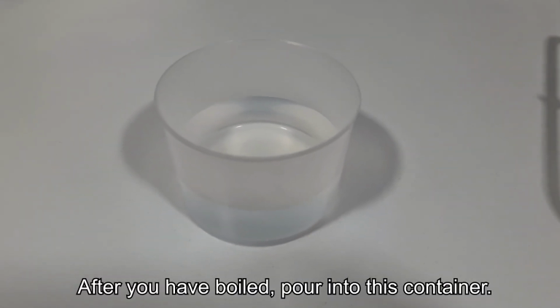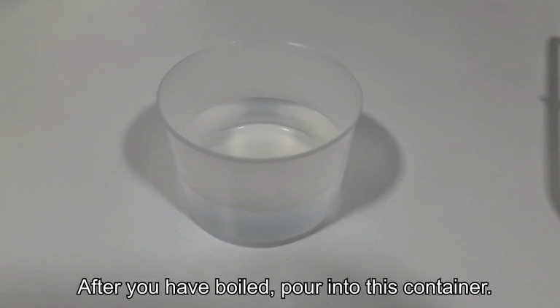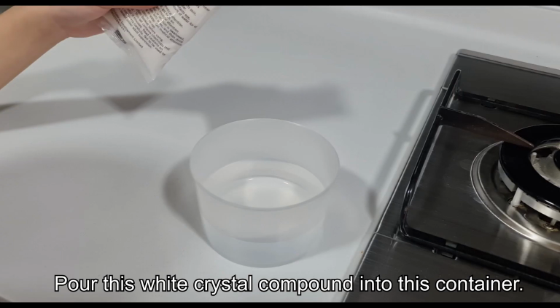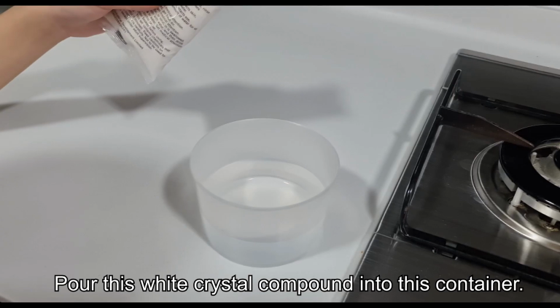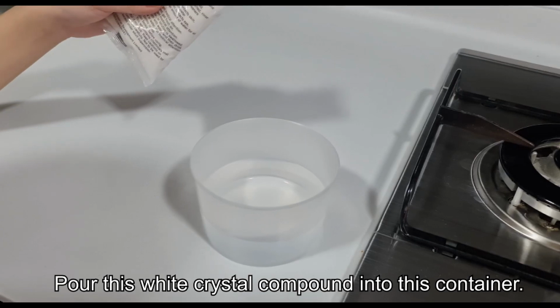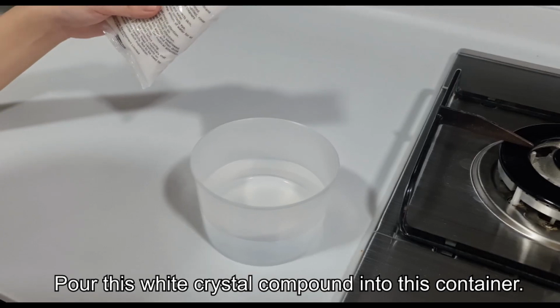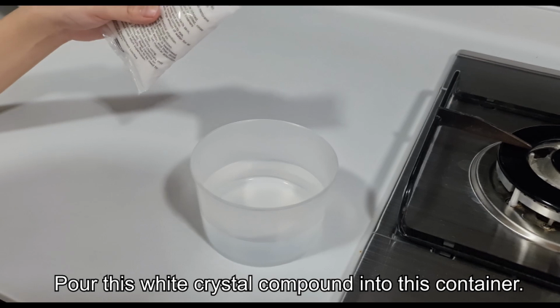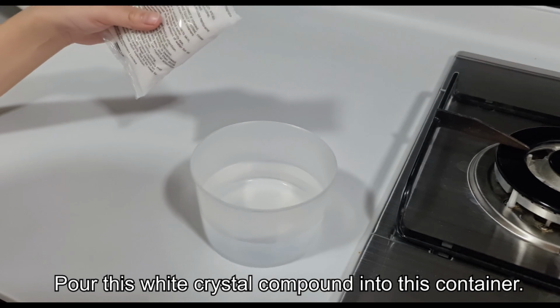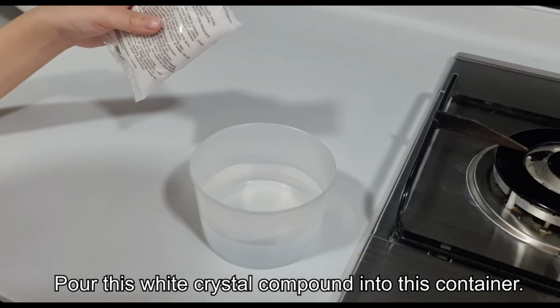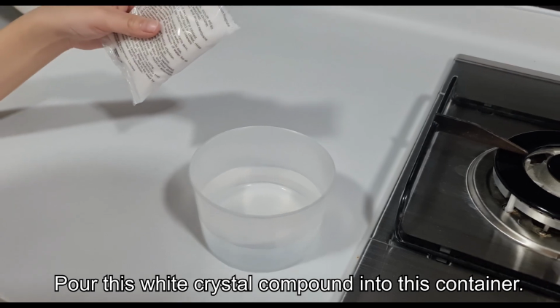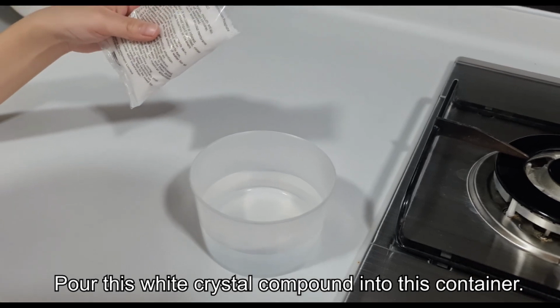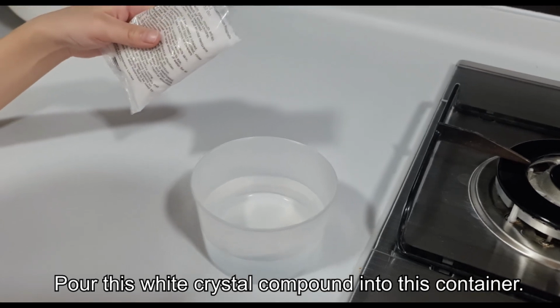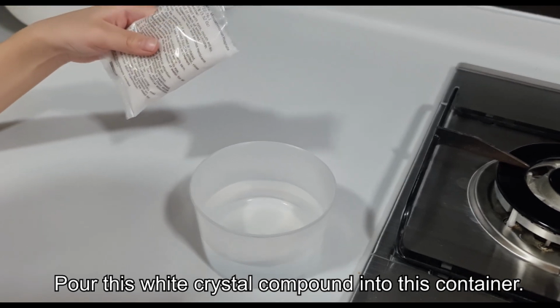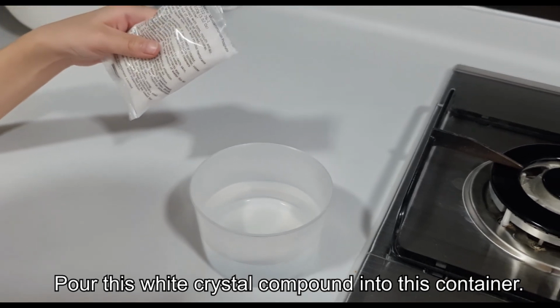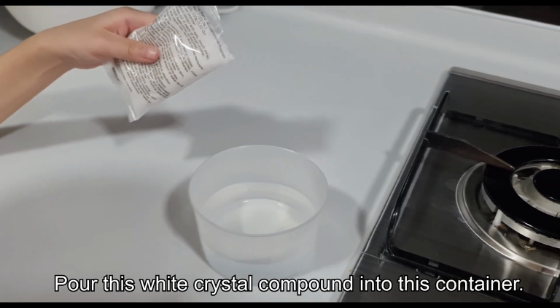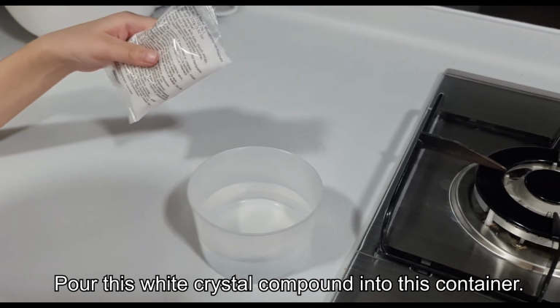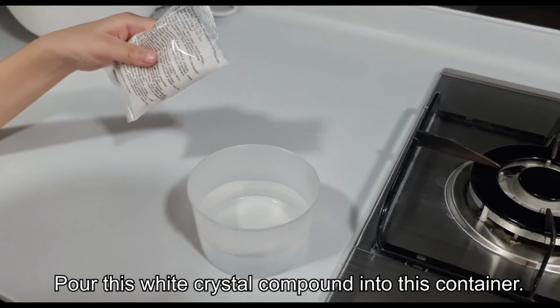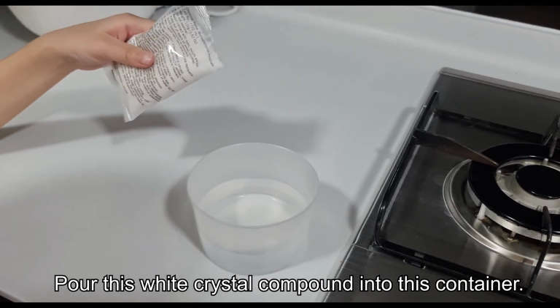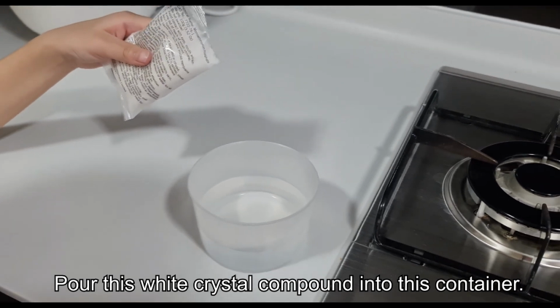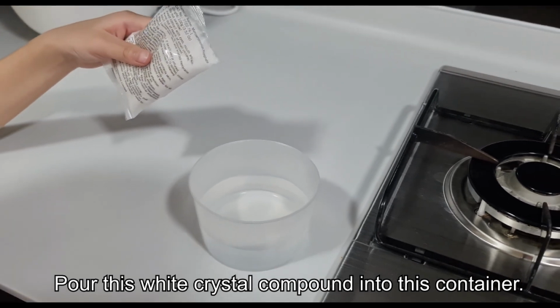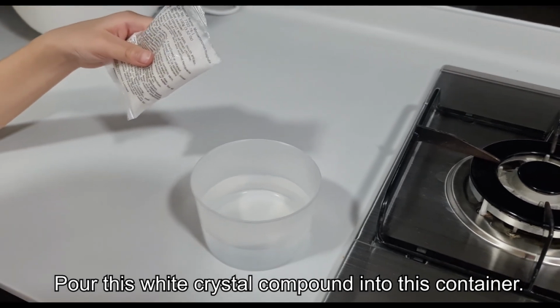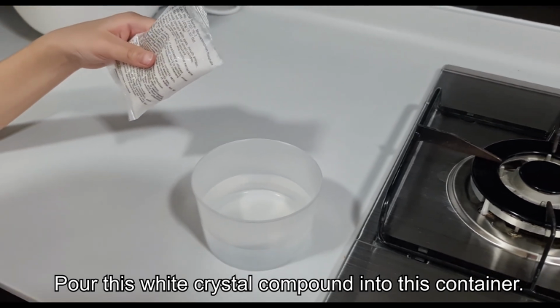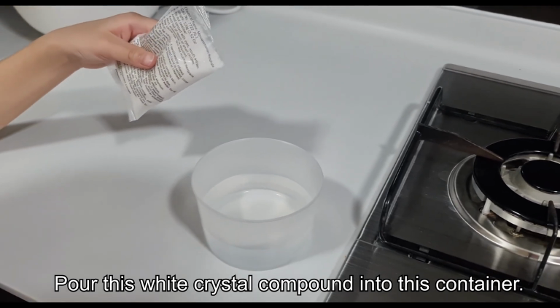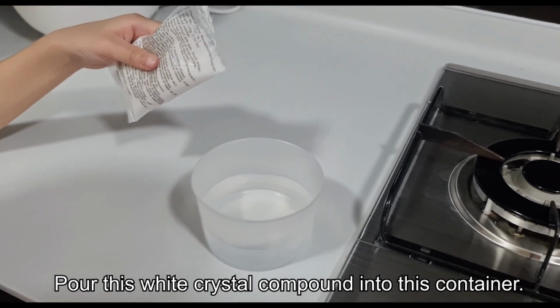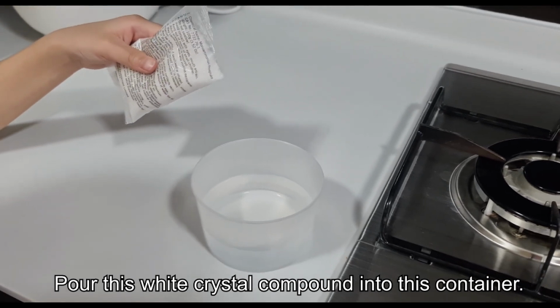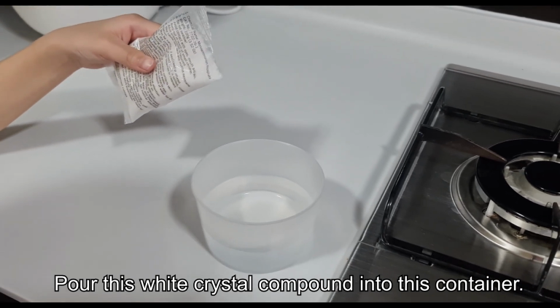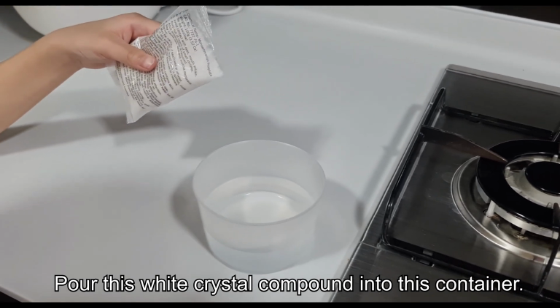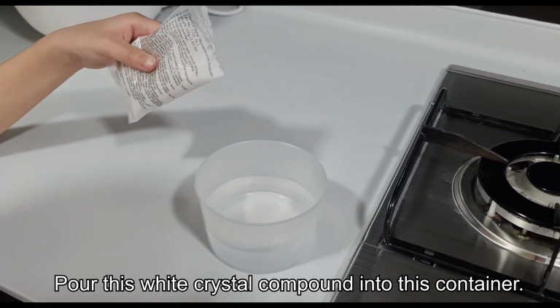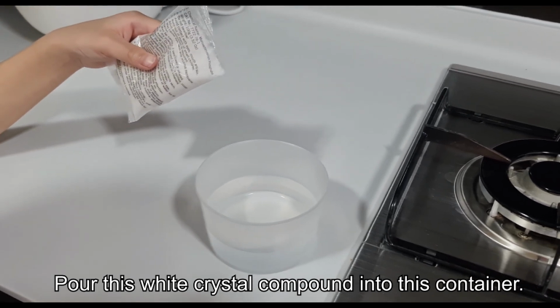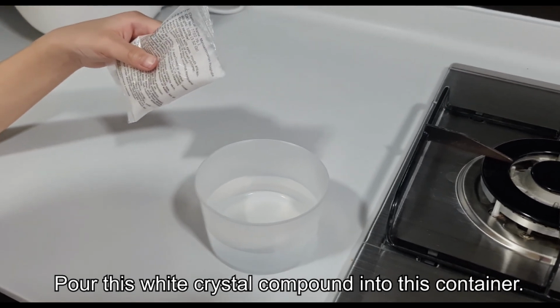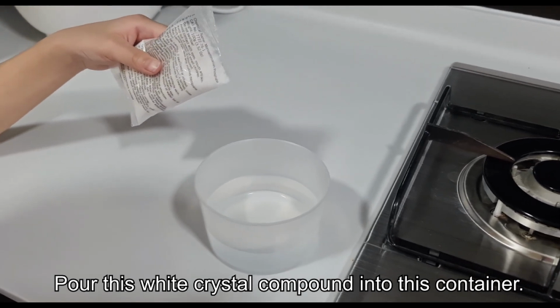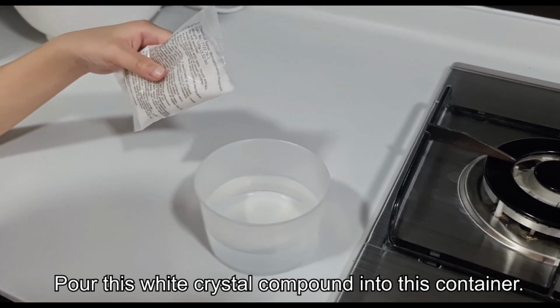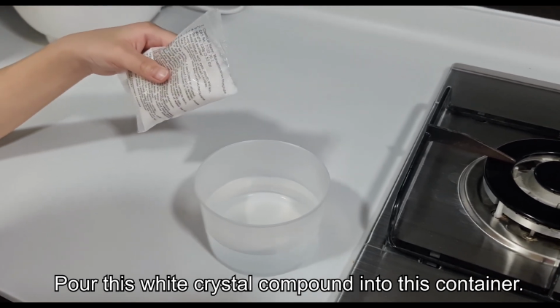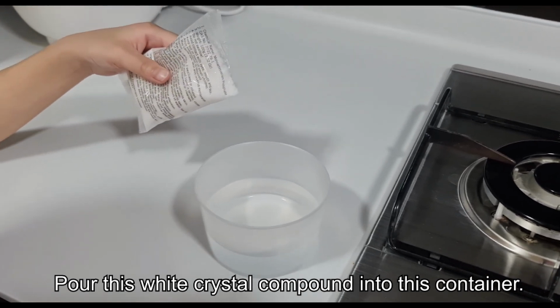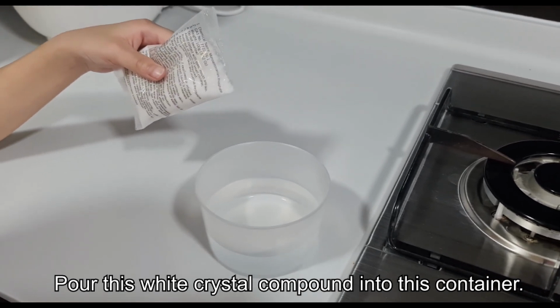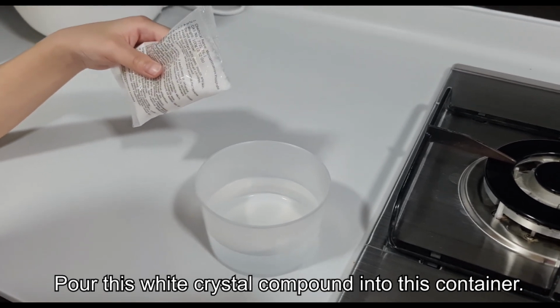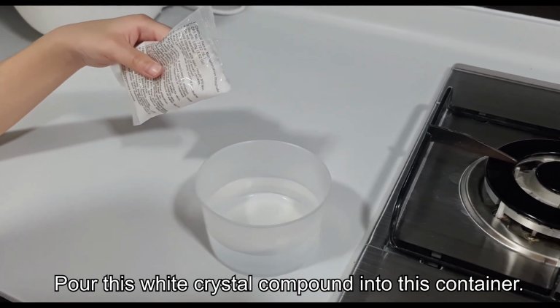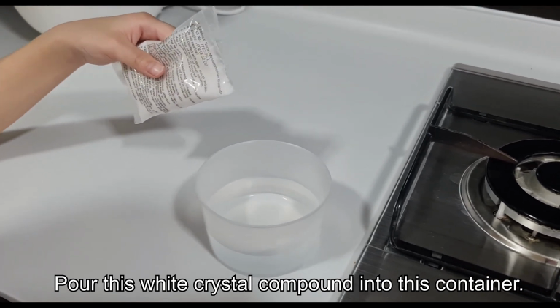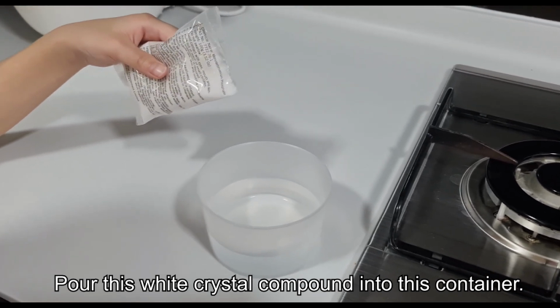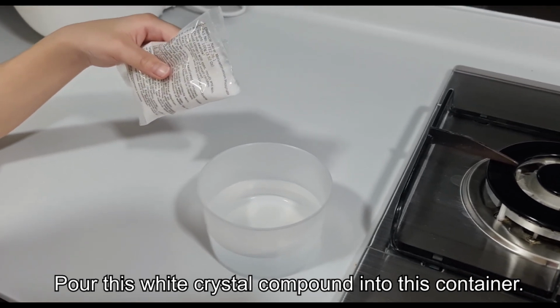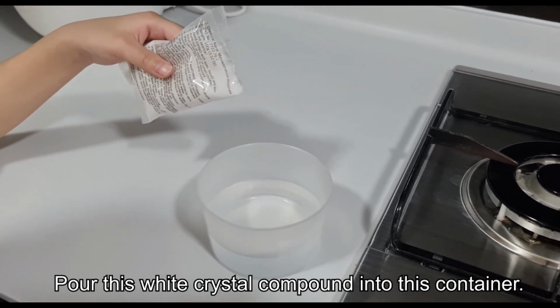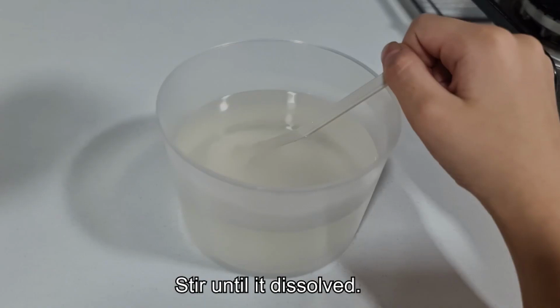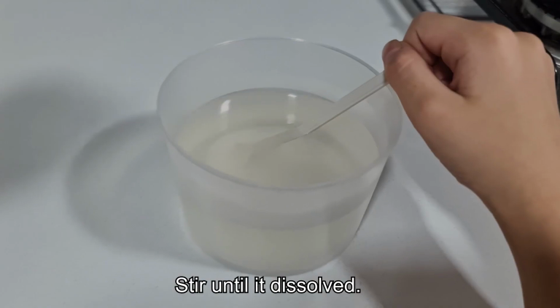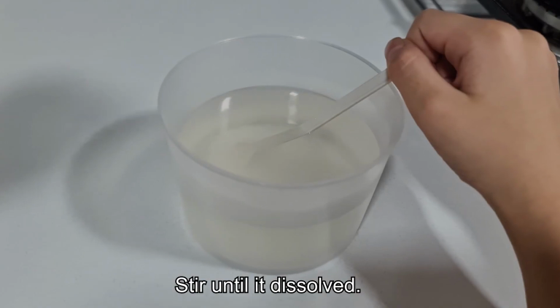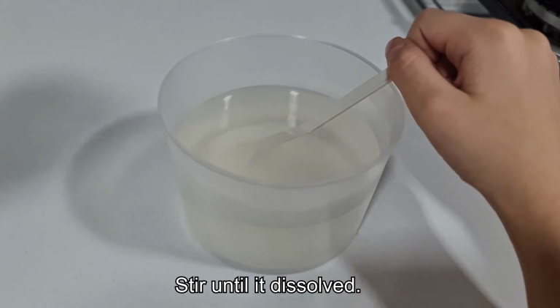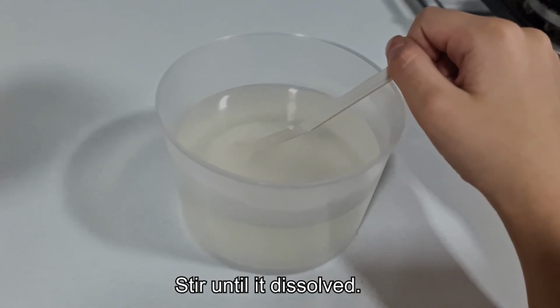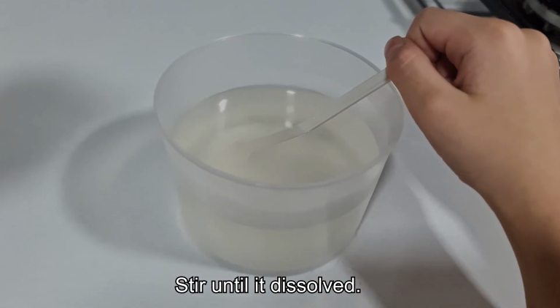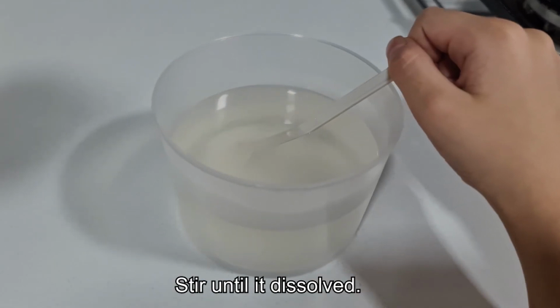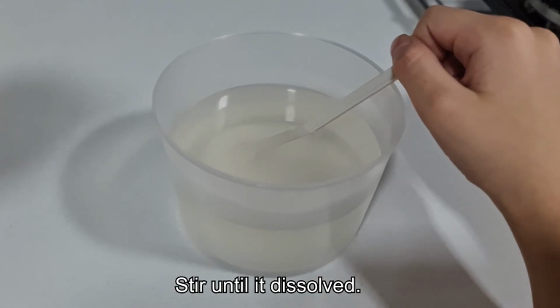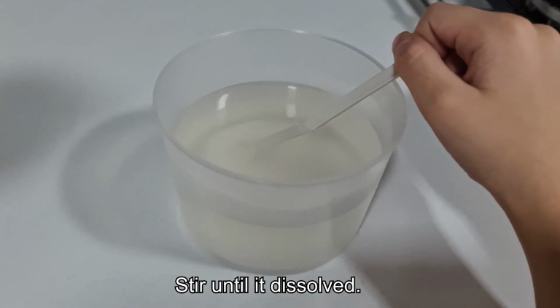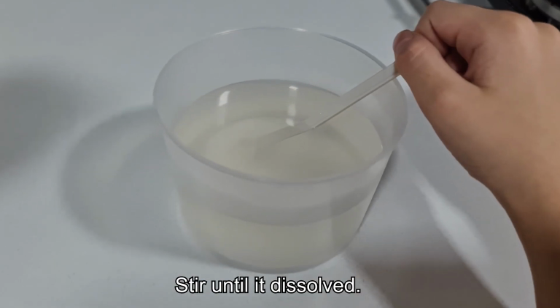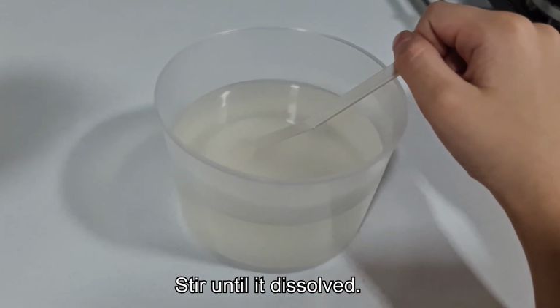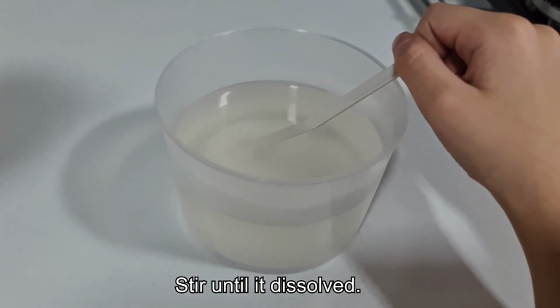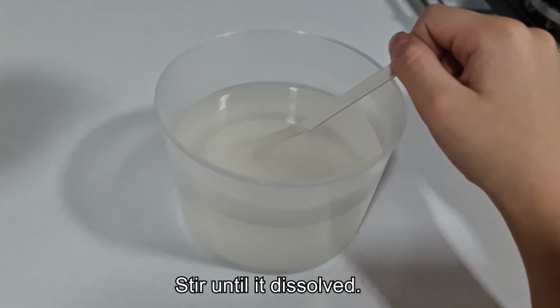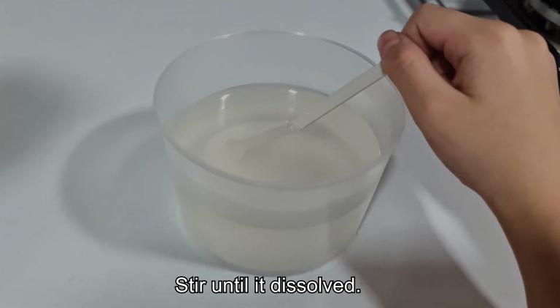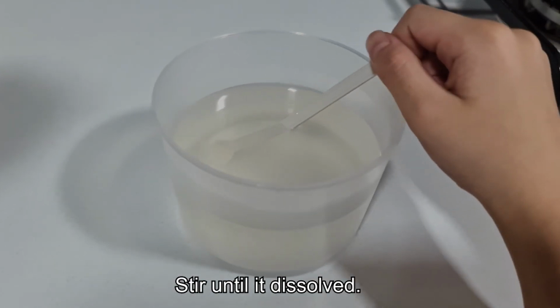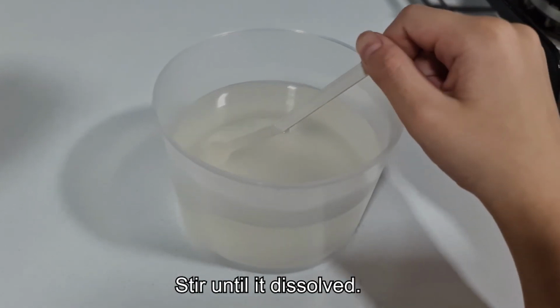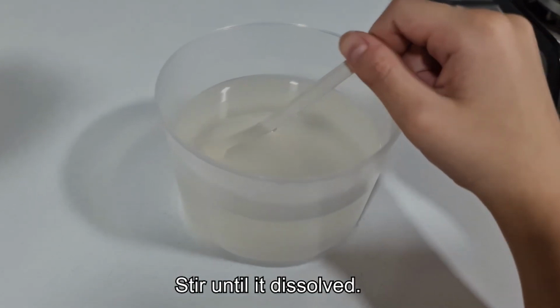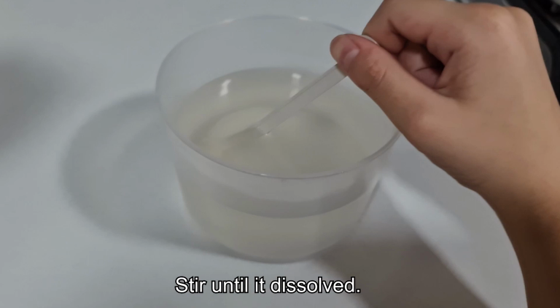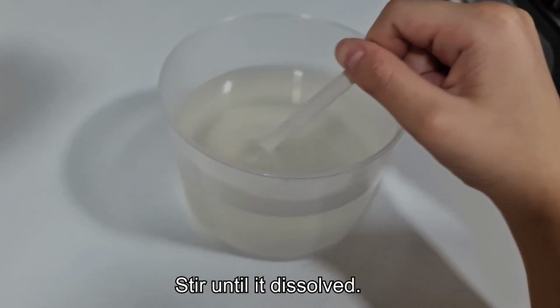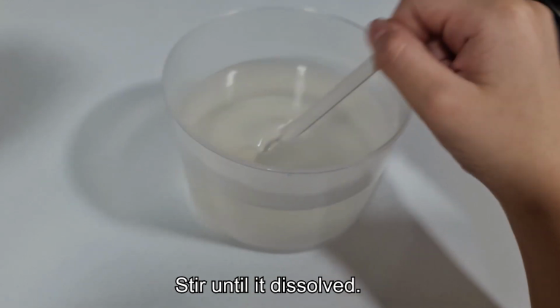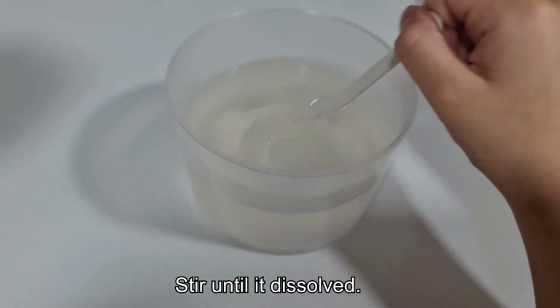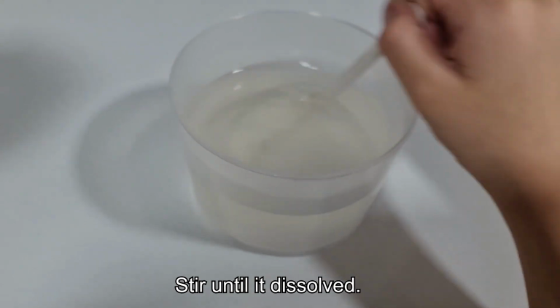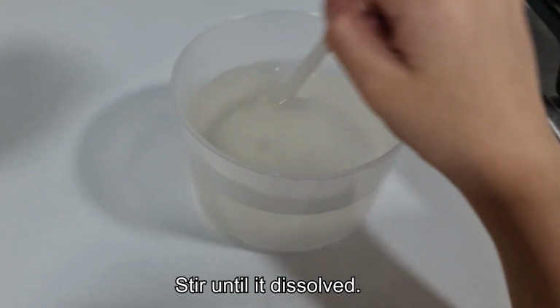Pour this white and crystal copper into this container. Stir until it dissolves.